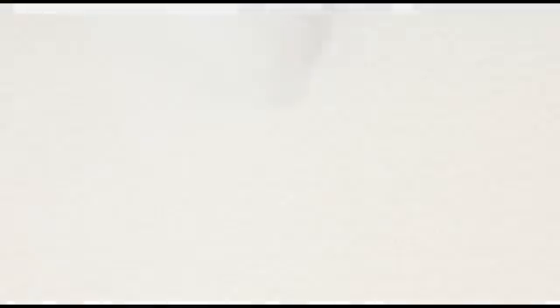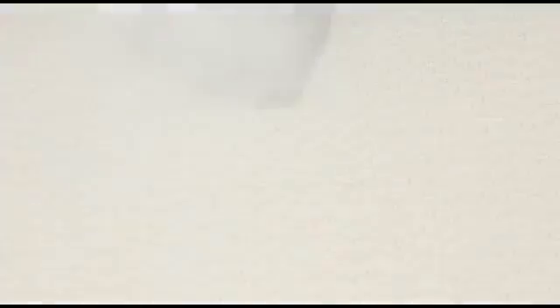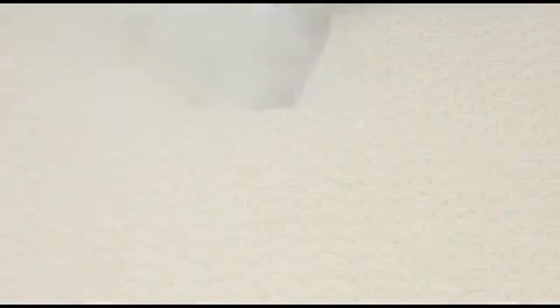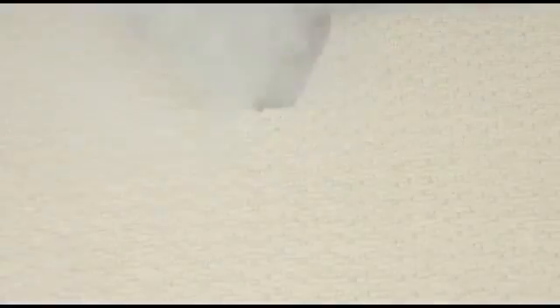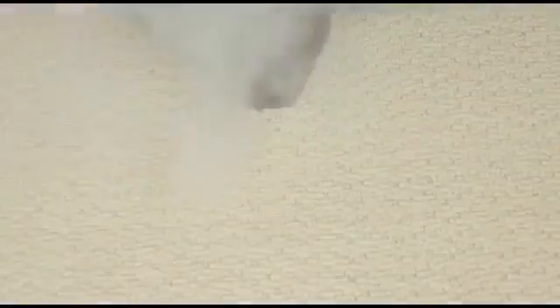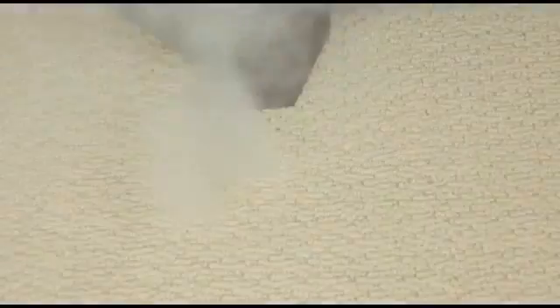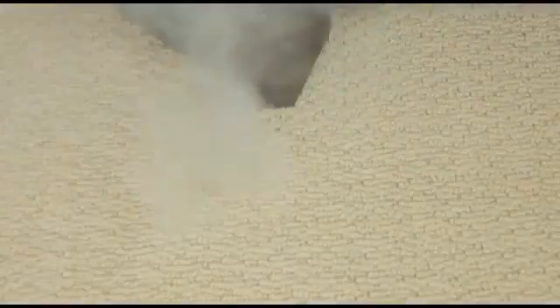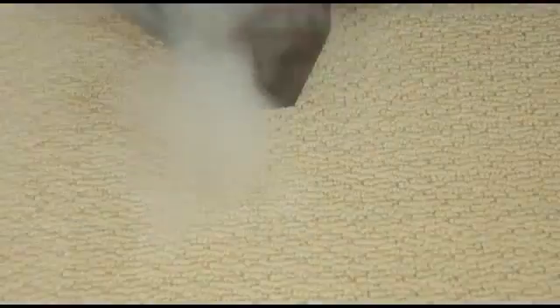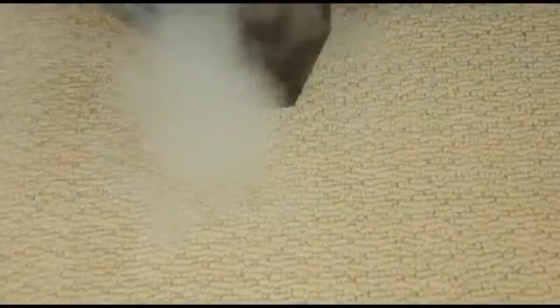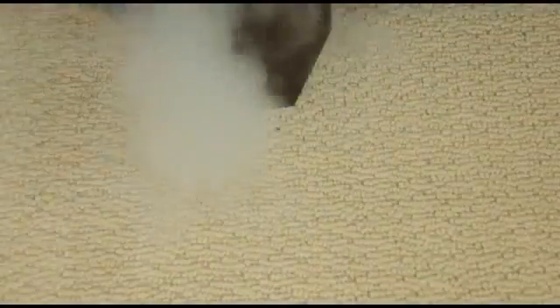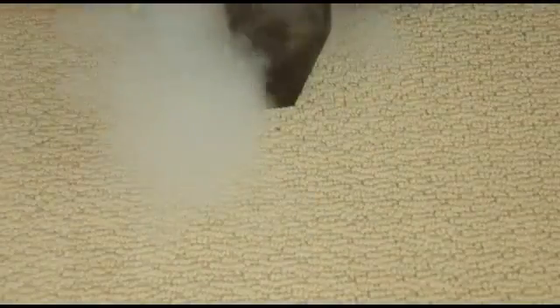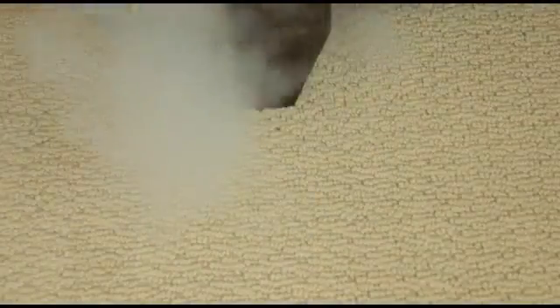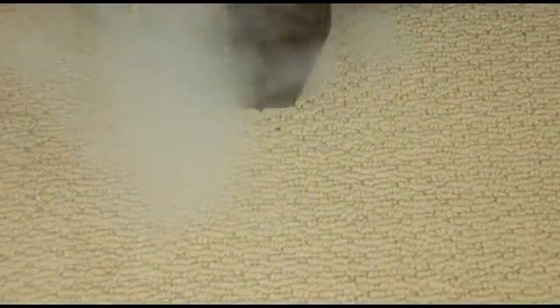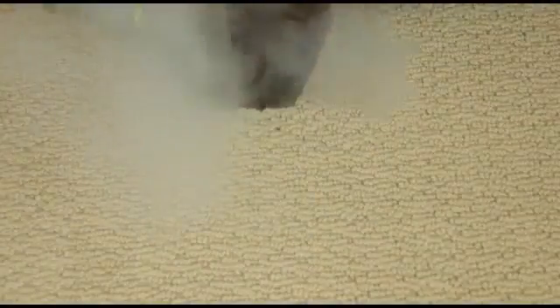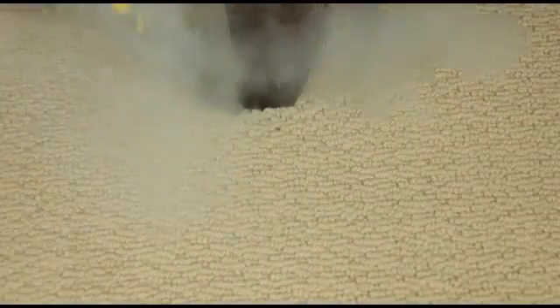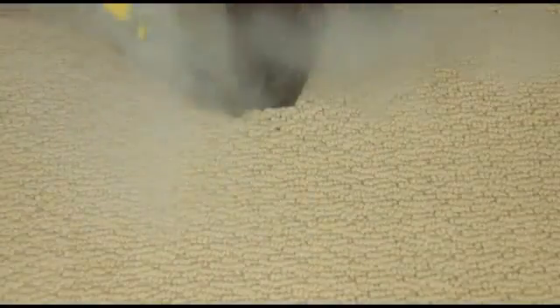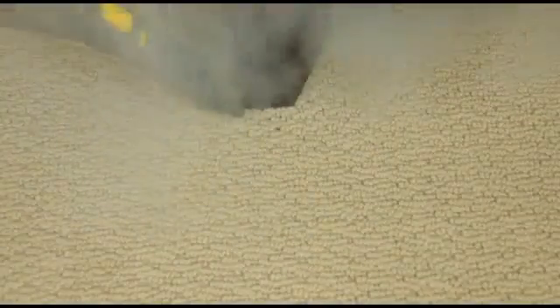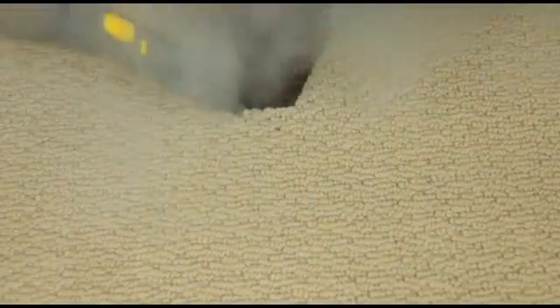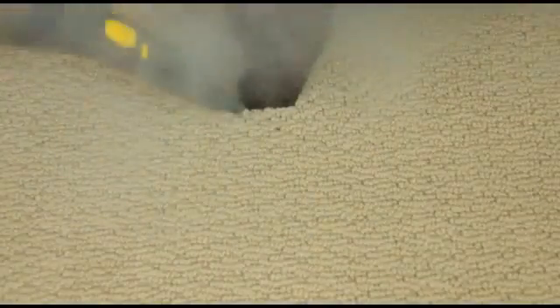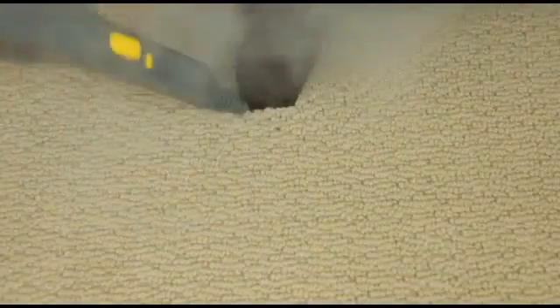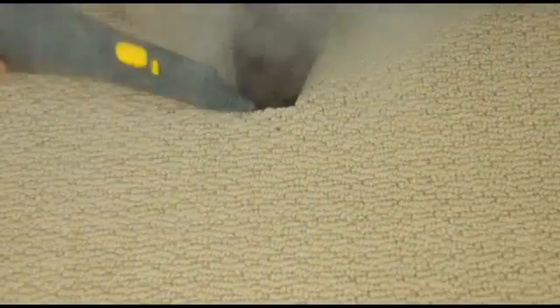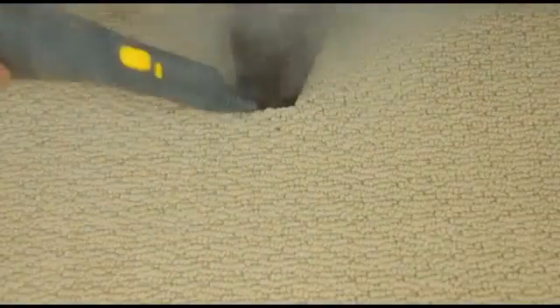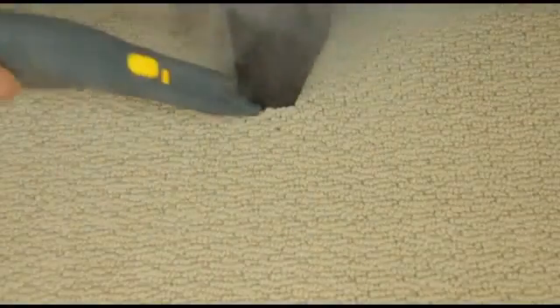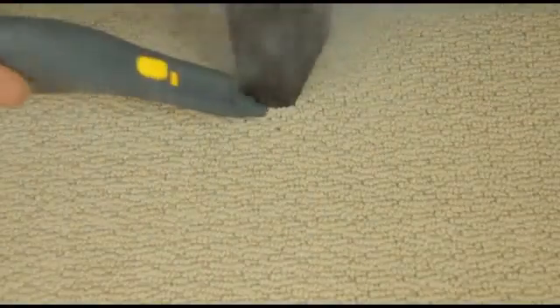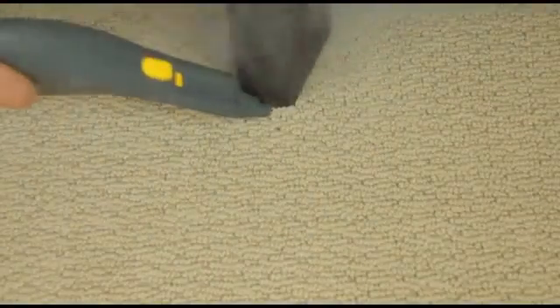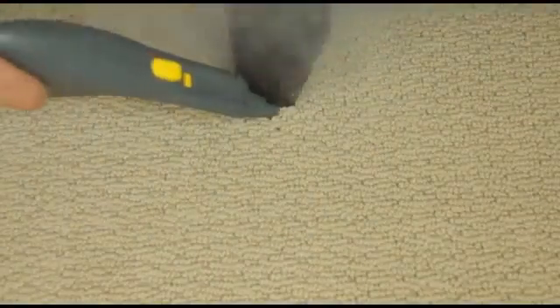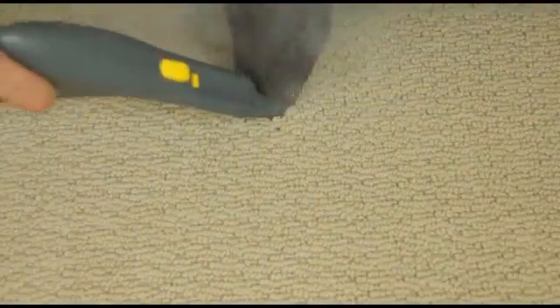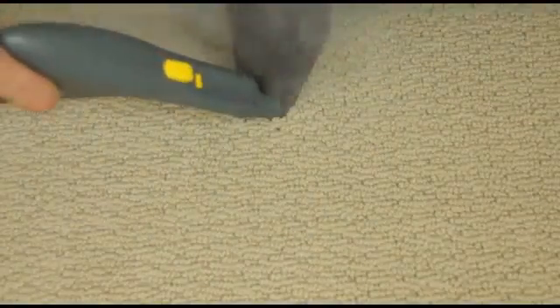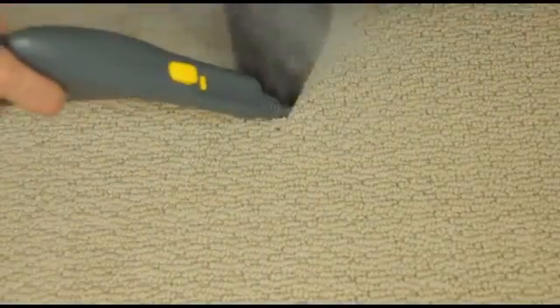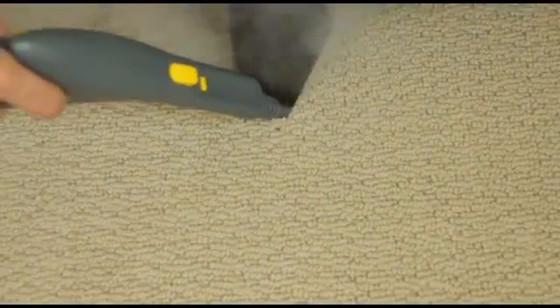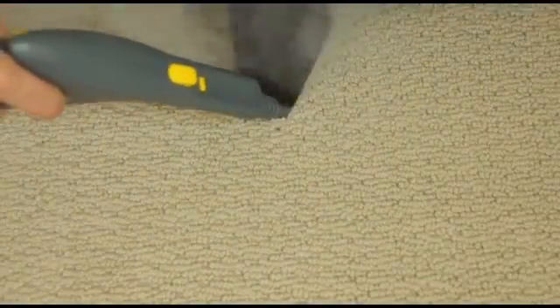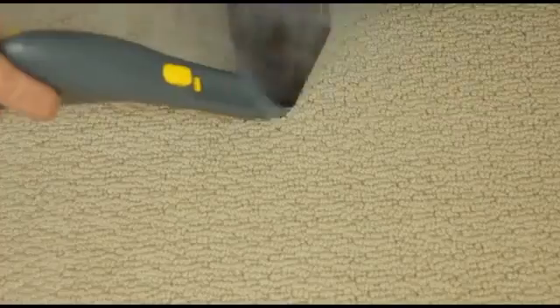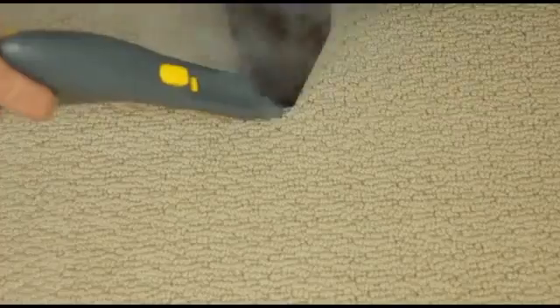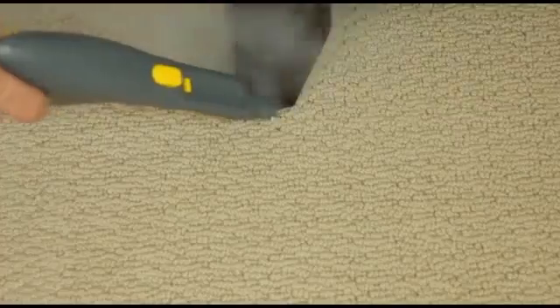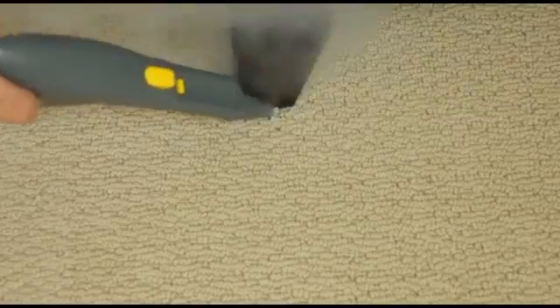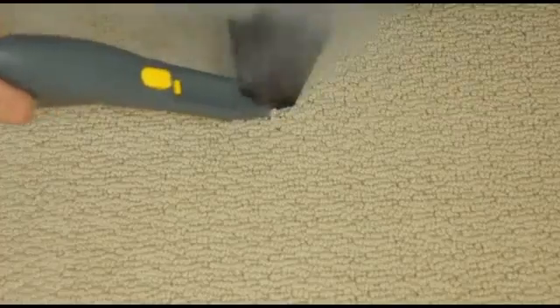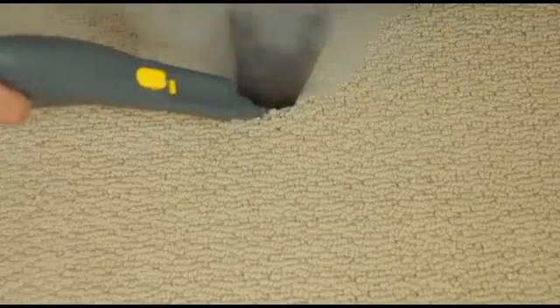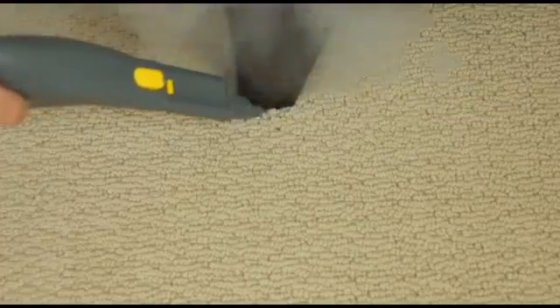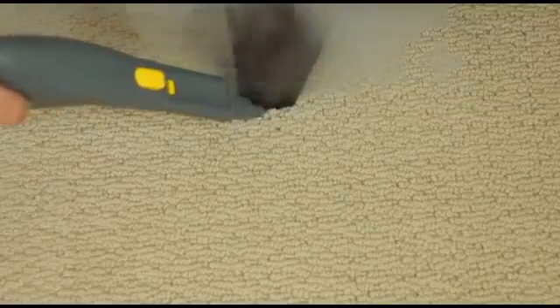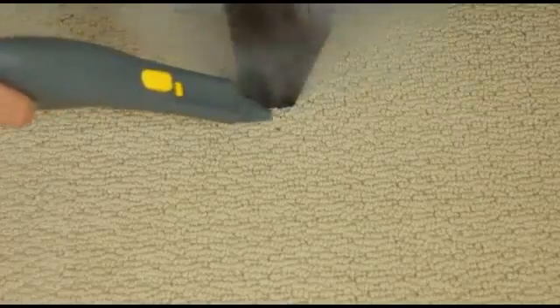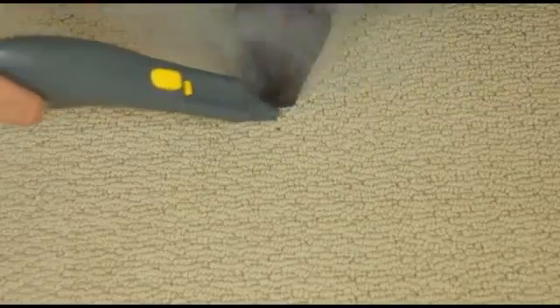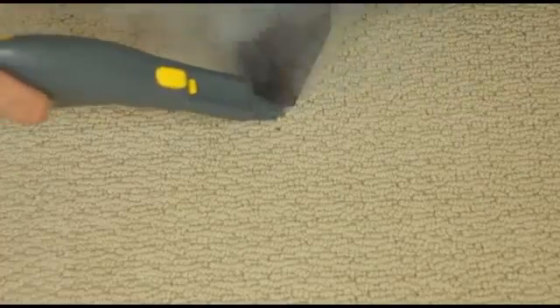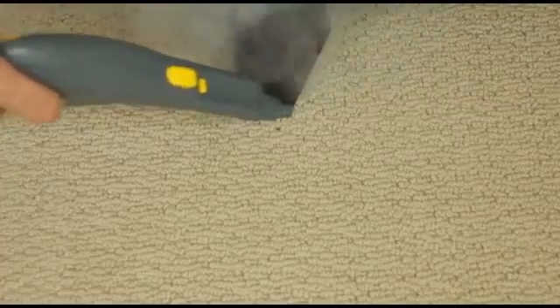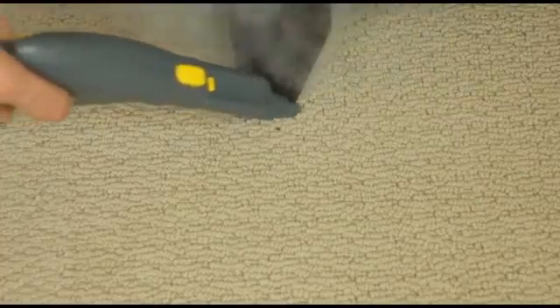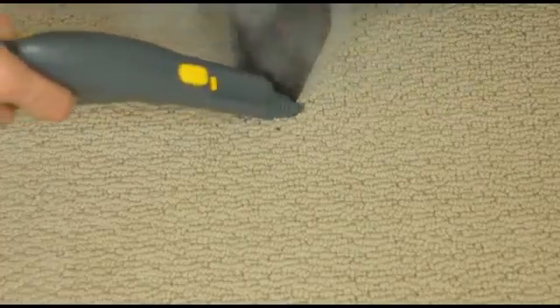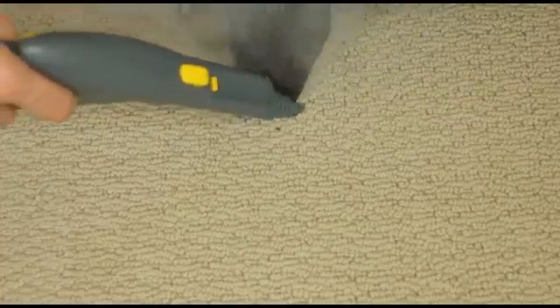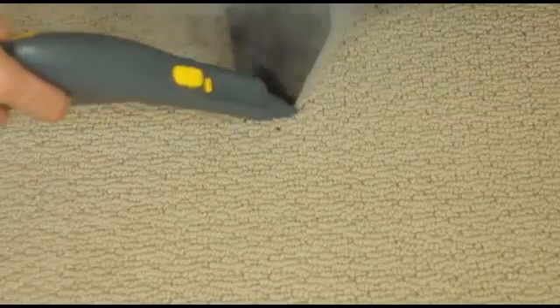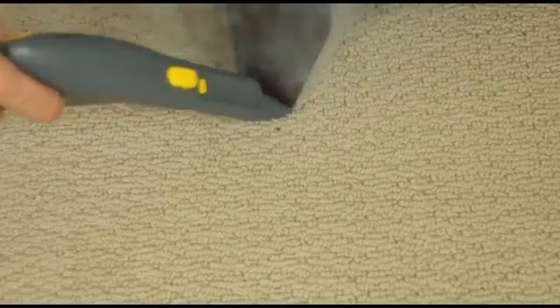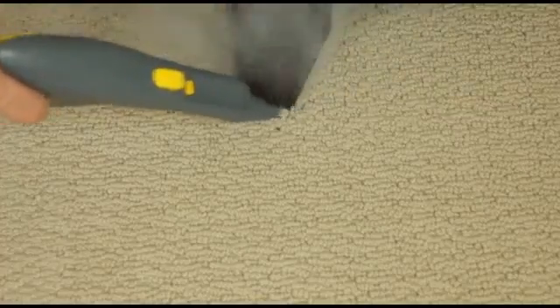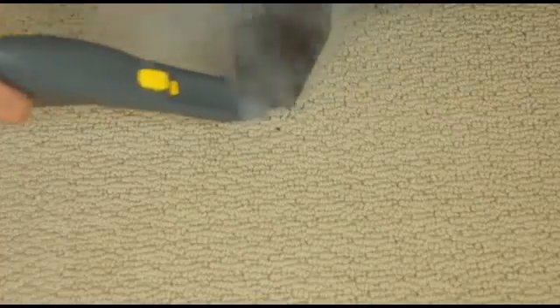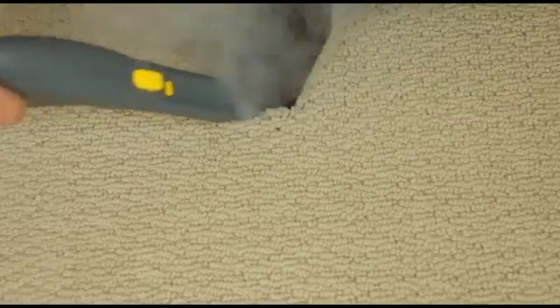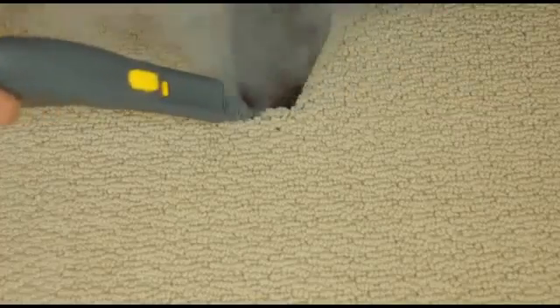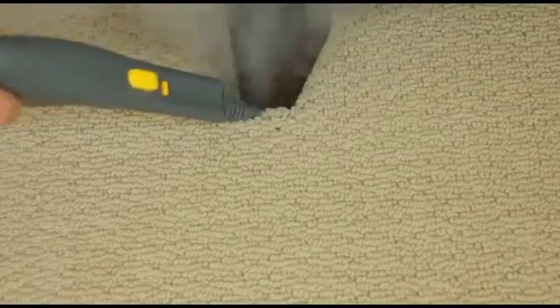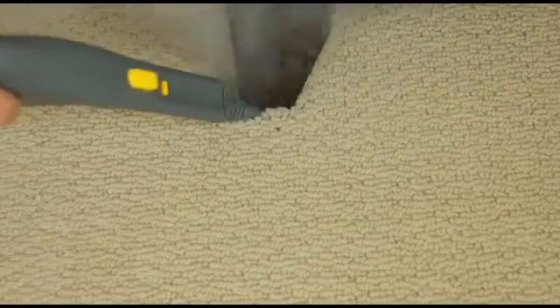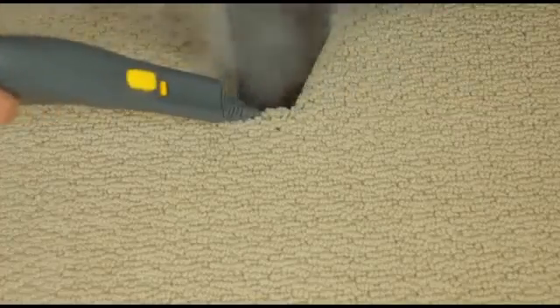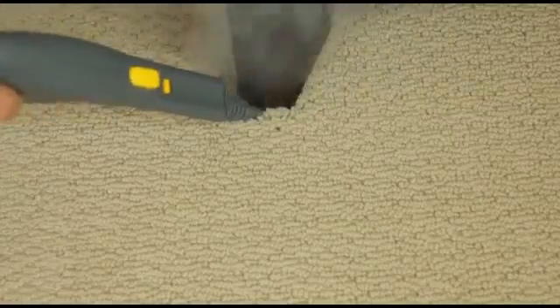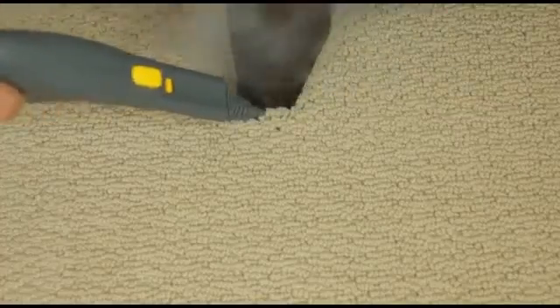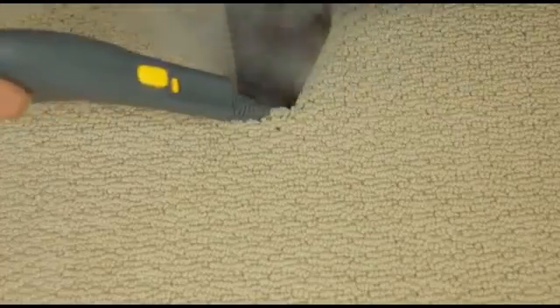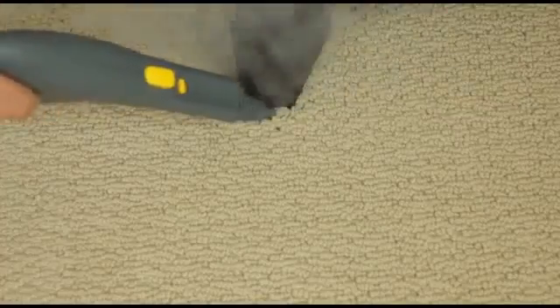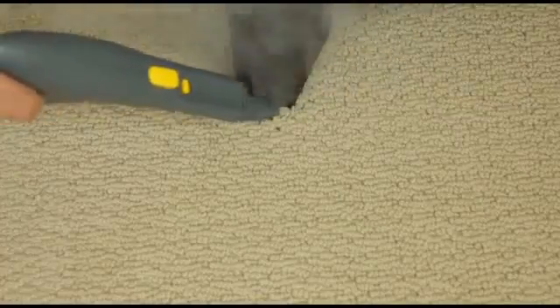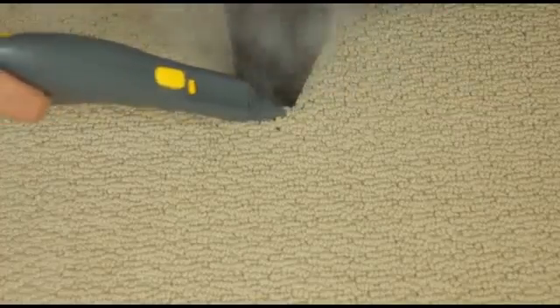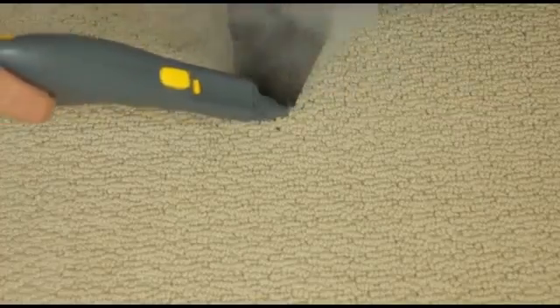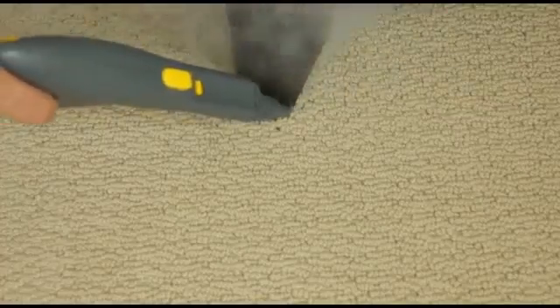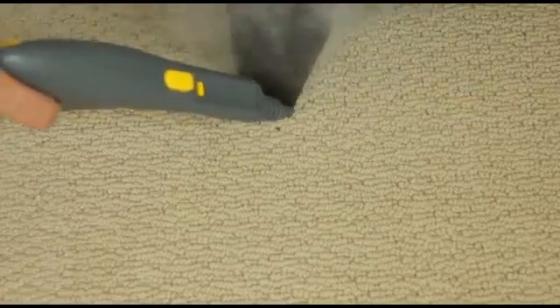Use the detail tip to get into the small cracks and crevices along the bed frame and the area around the feet of the bed.